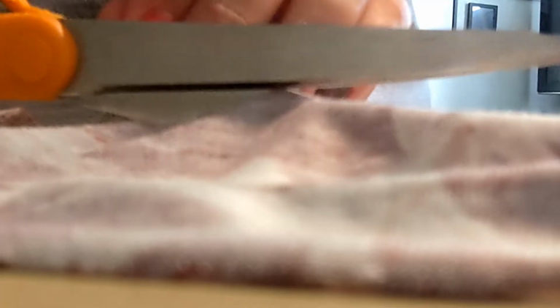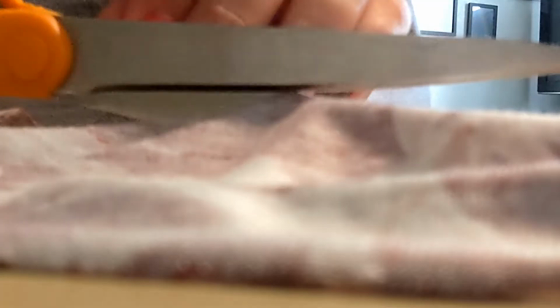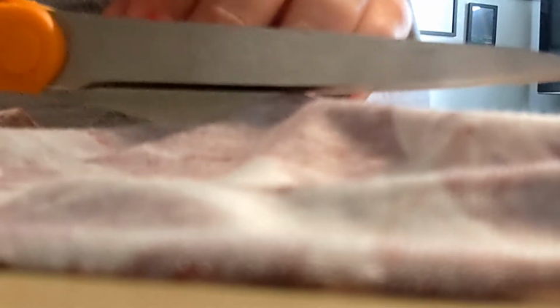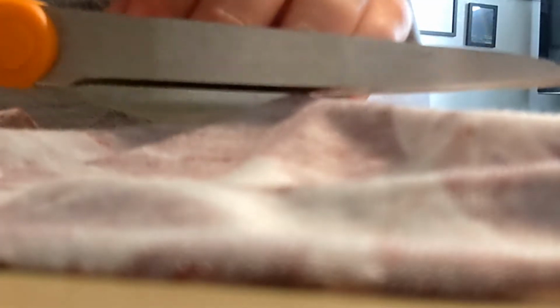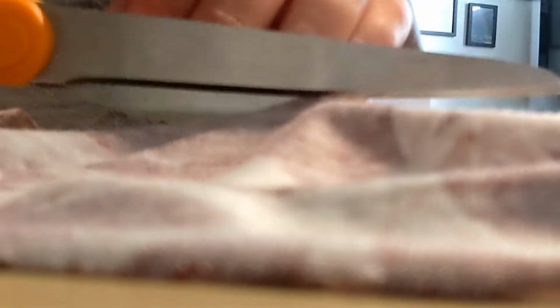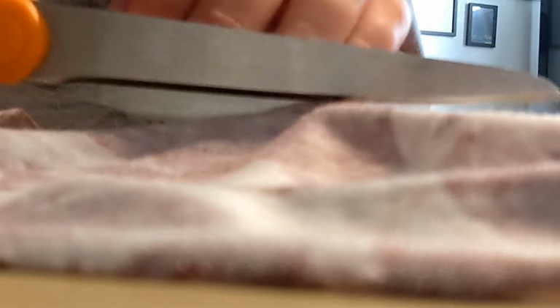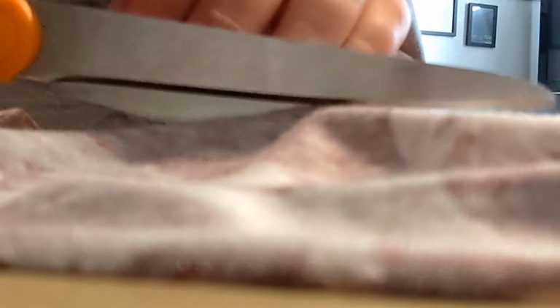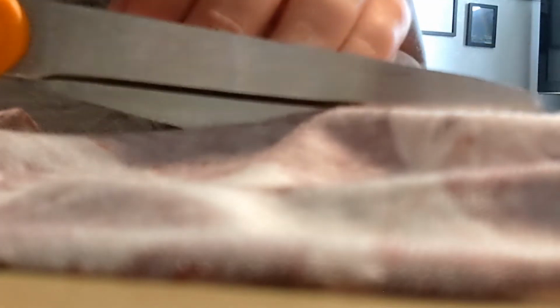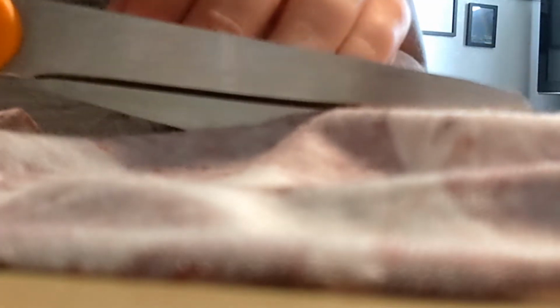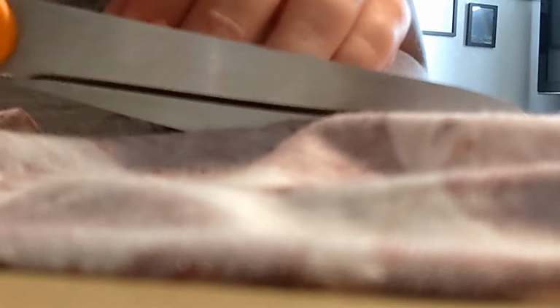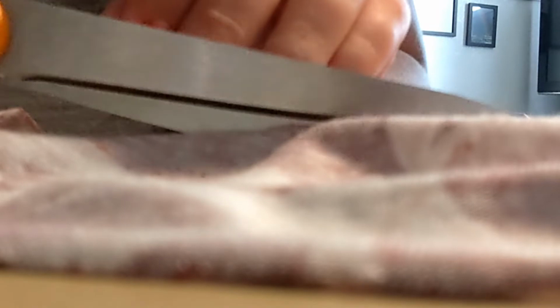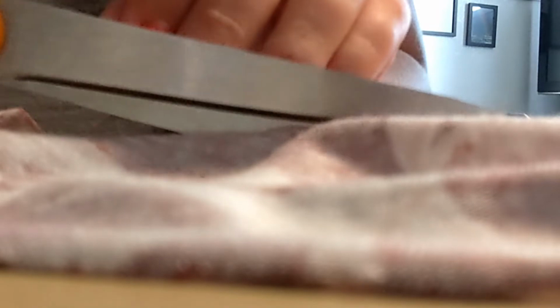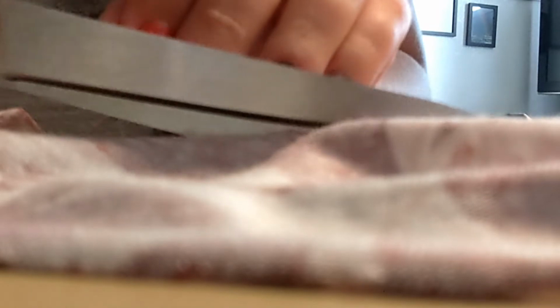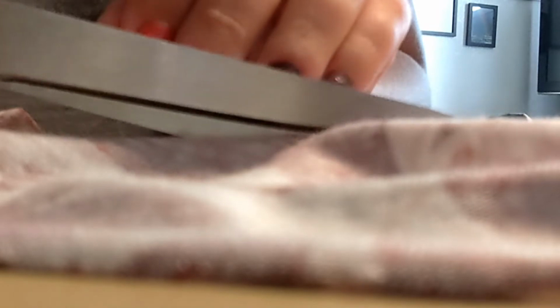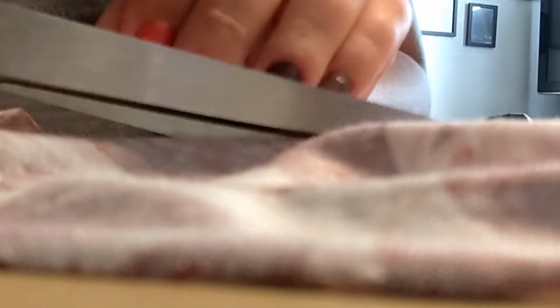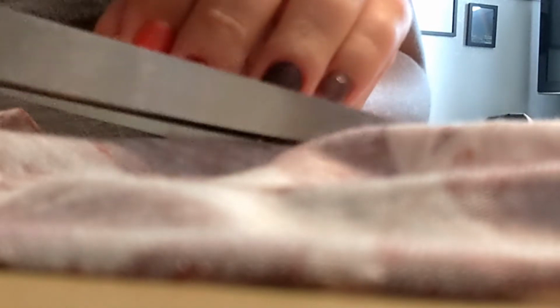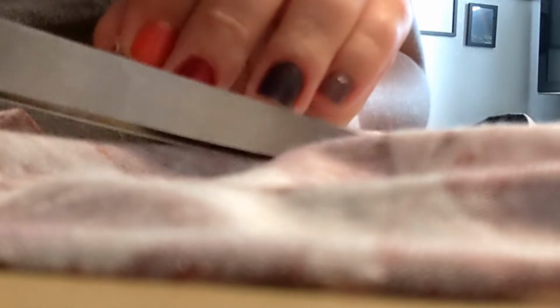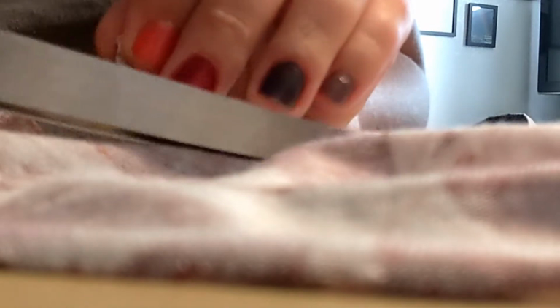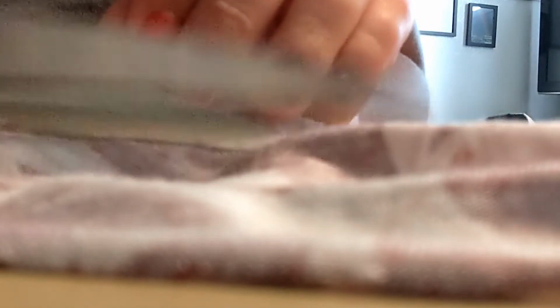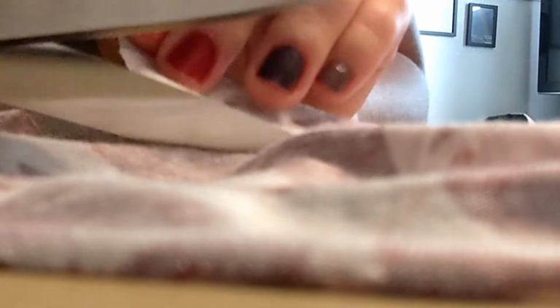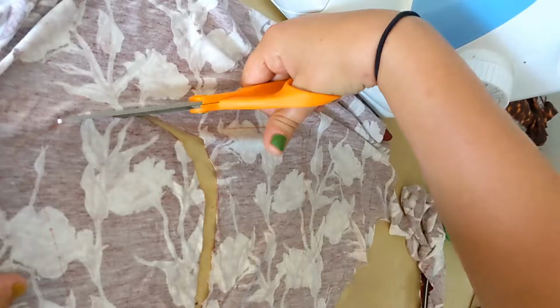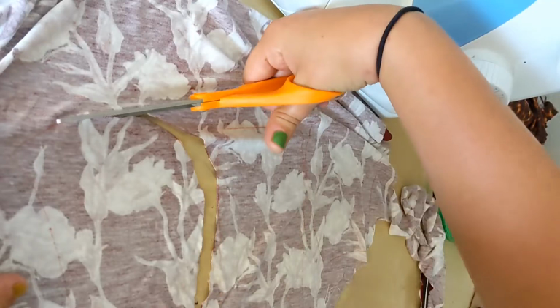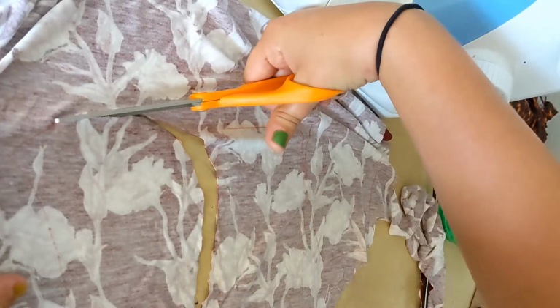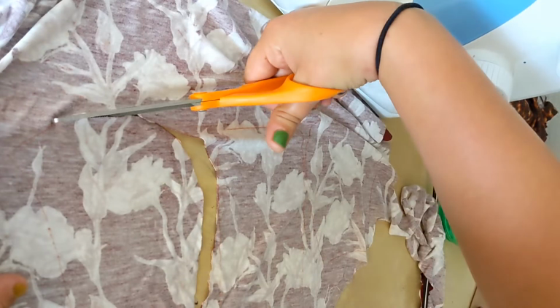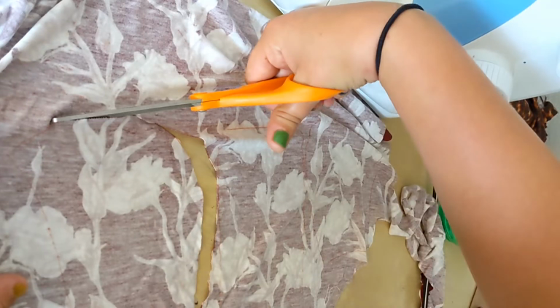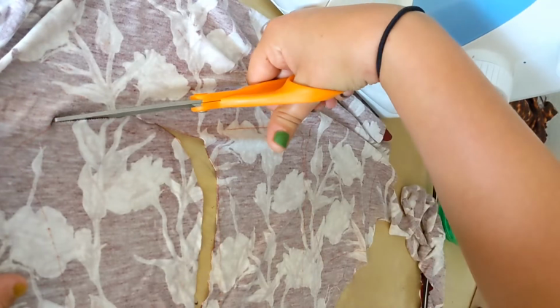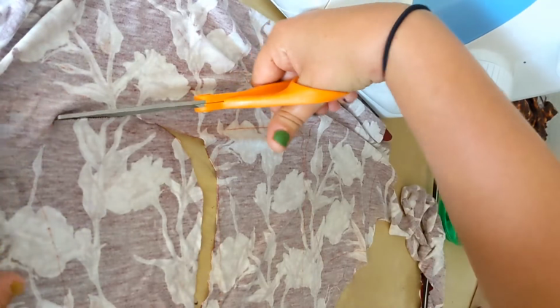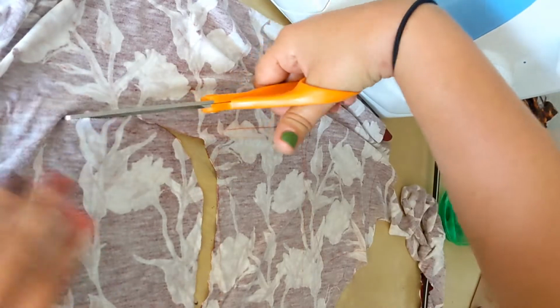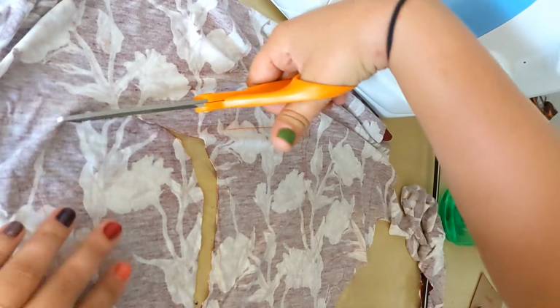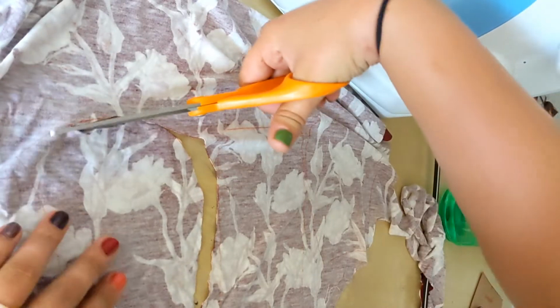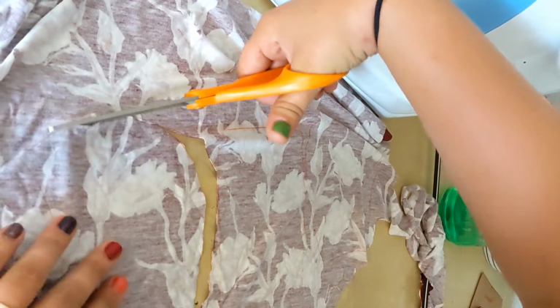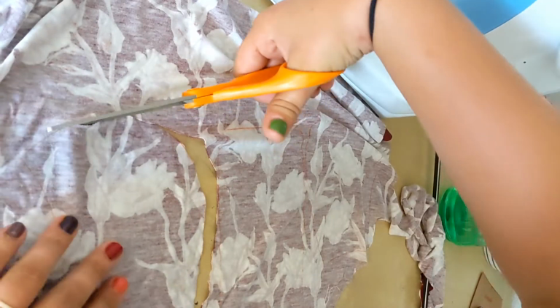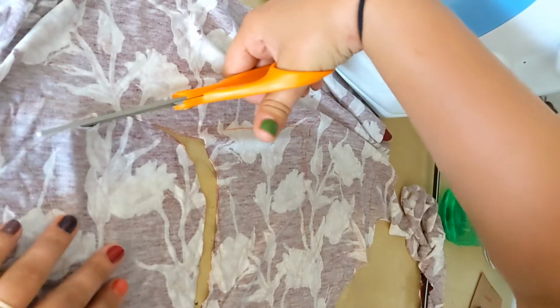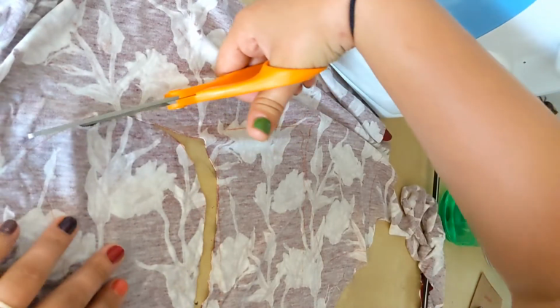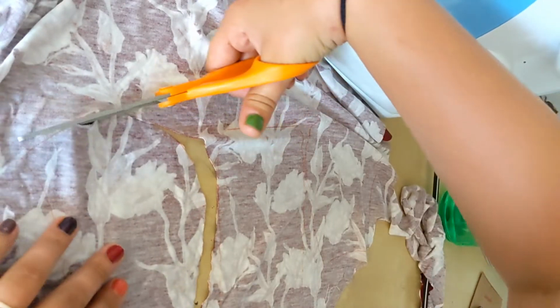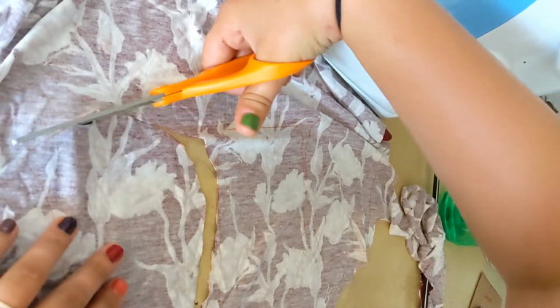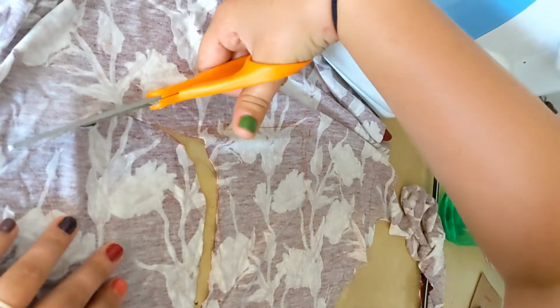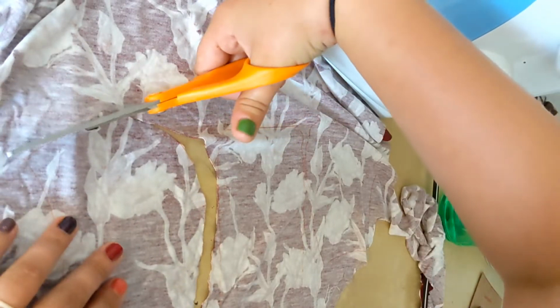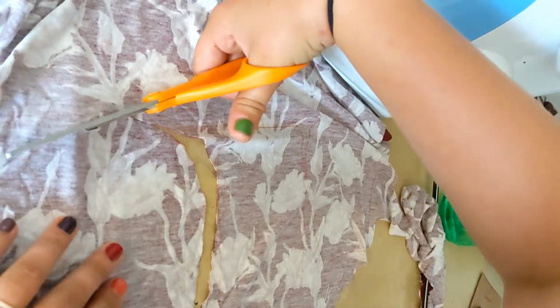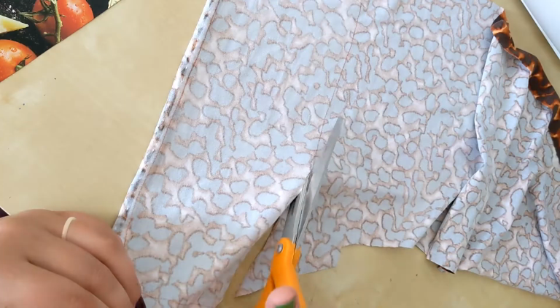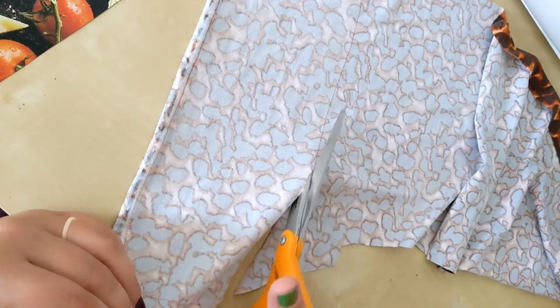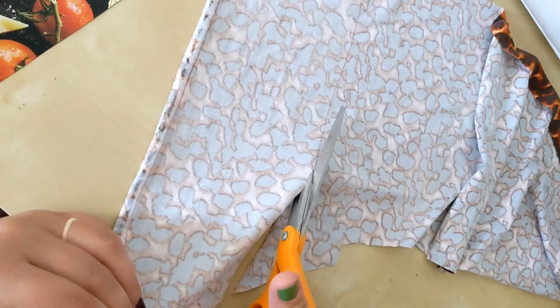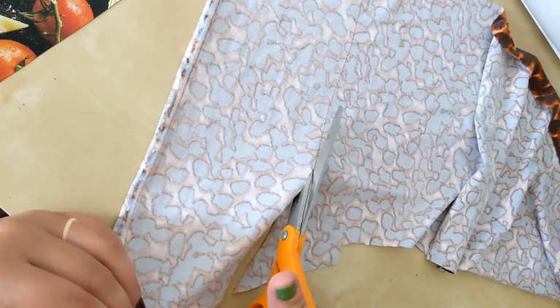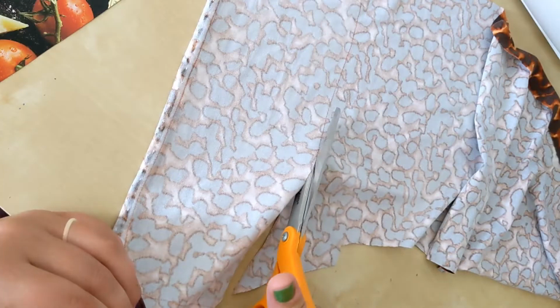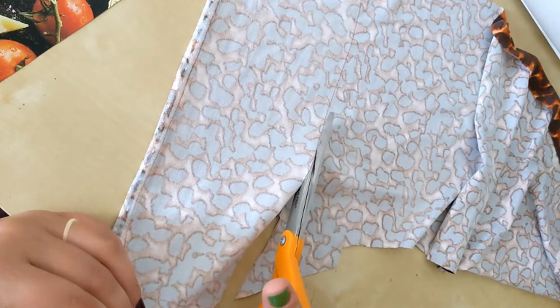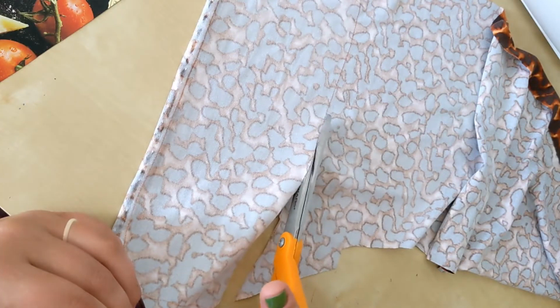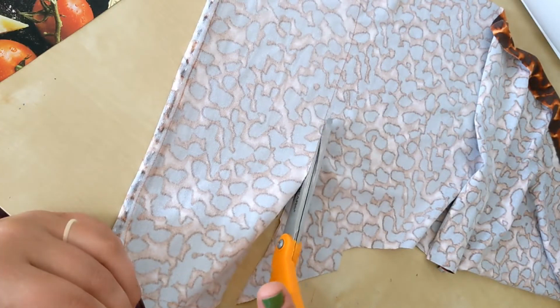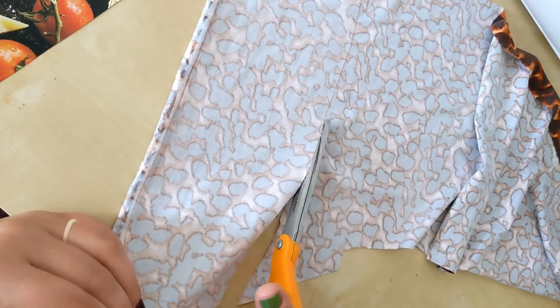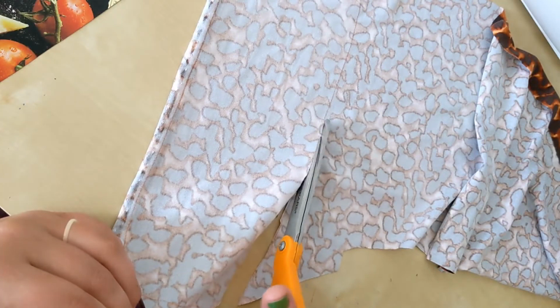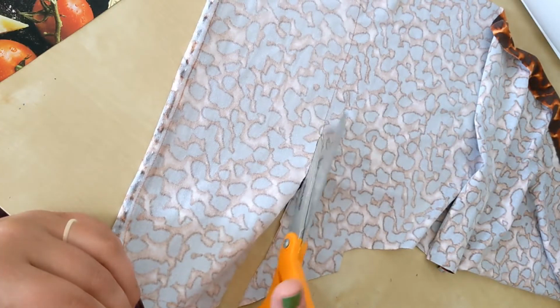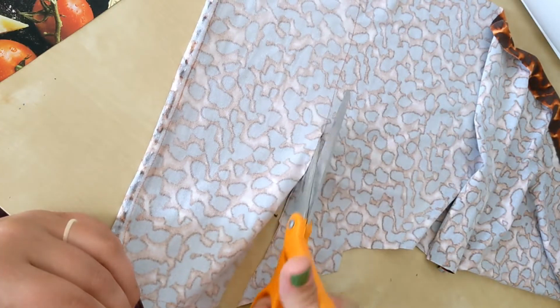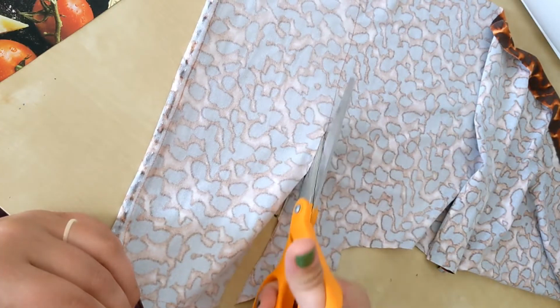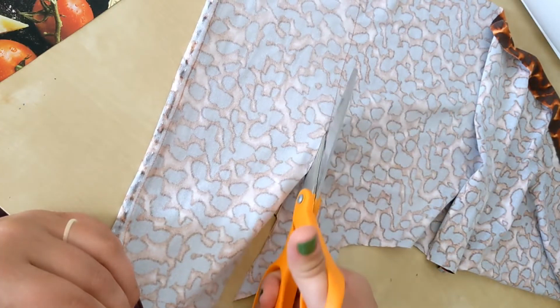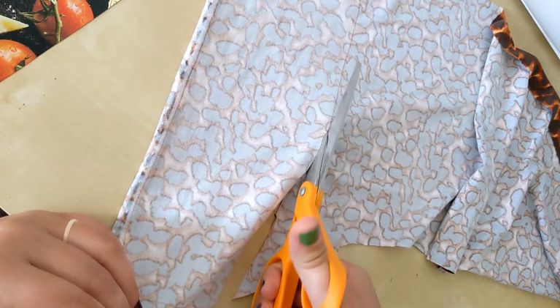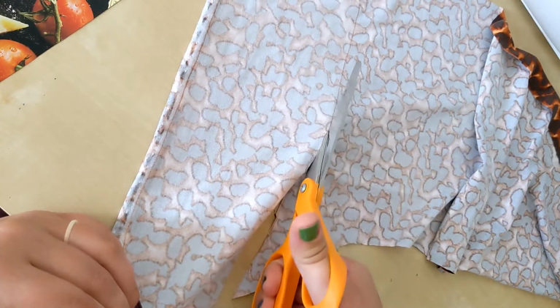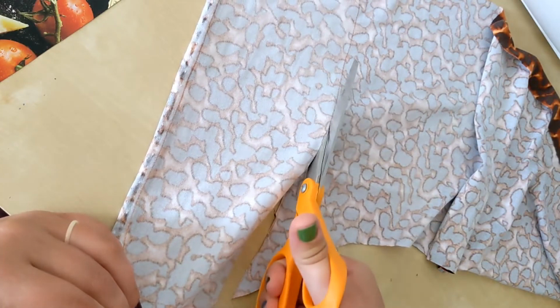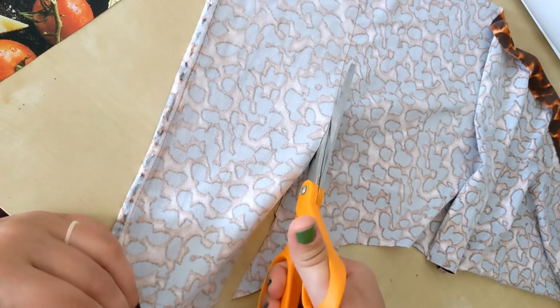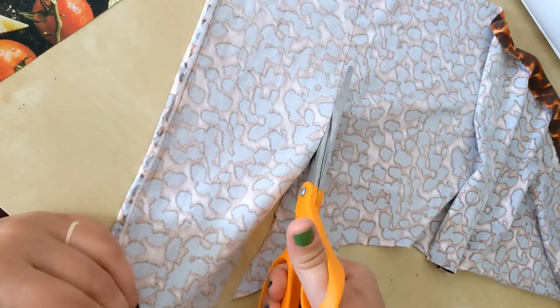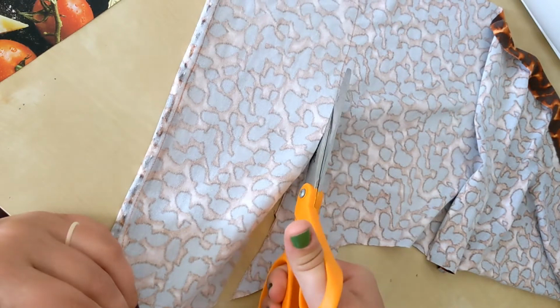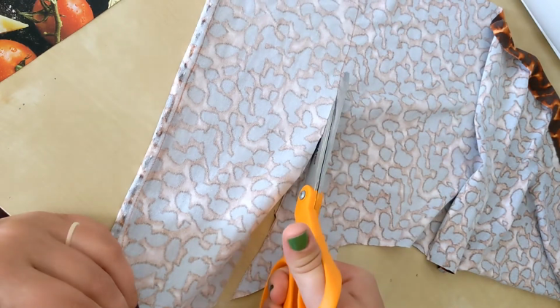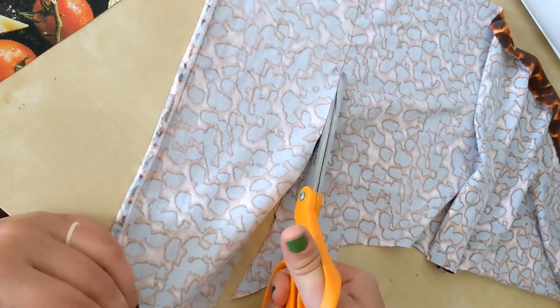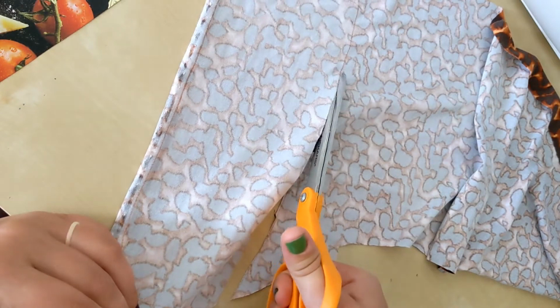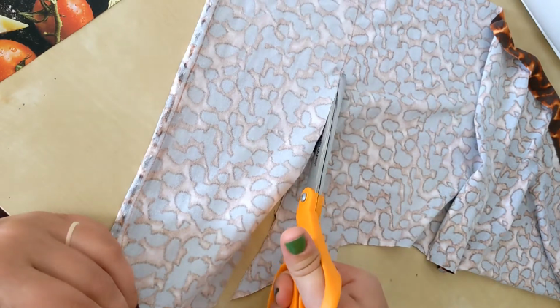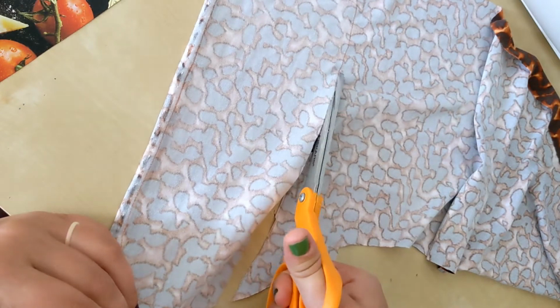Step seven: cut. And cut. And cut some more until you're done cutting.